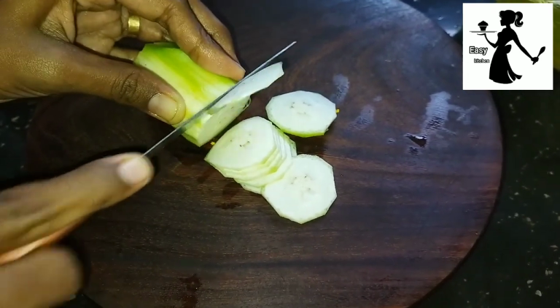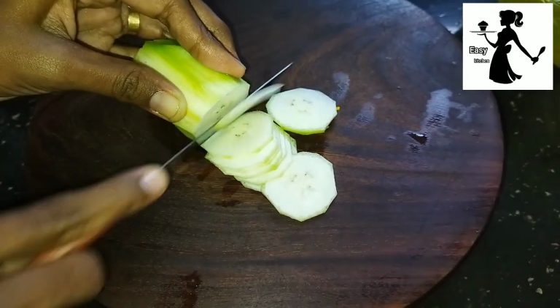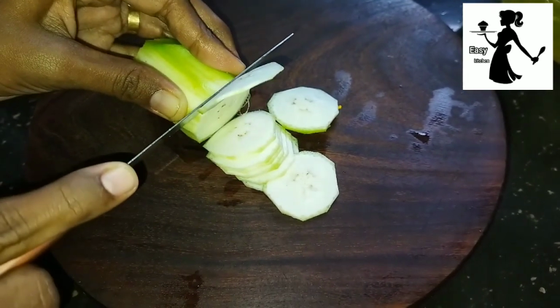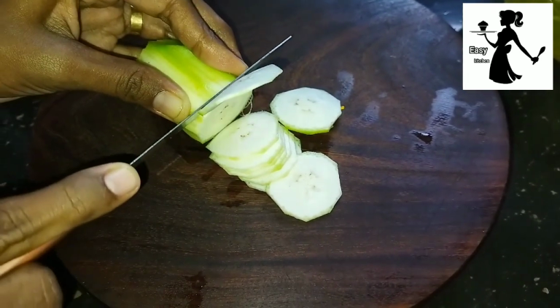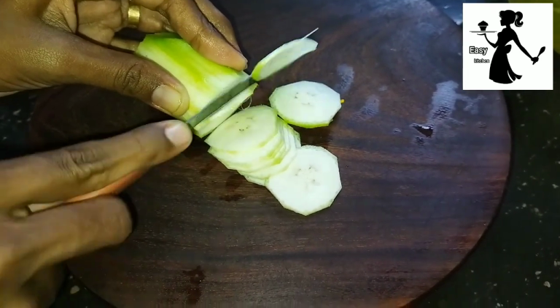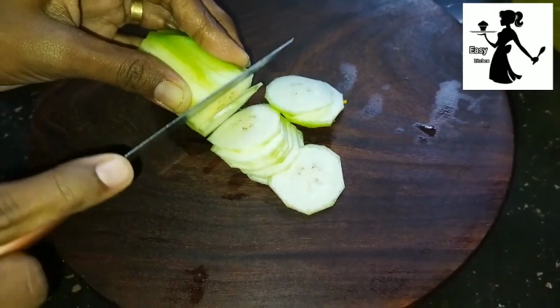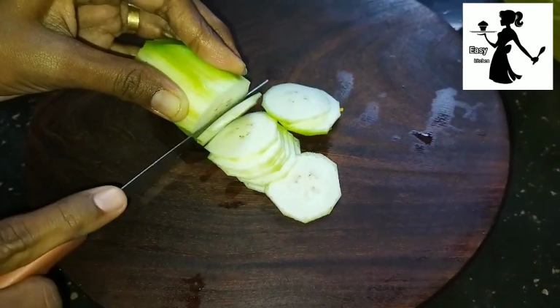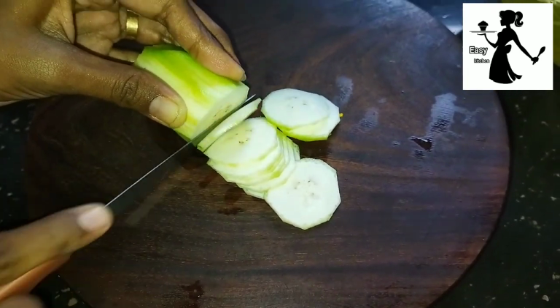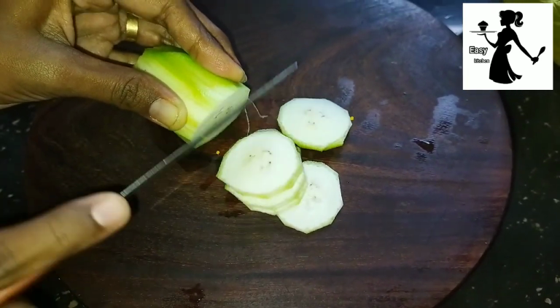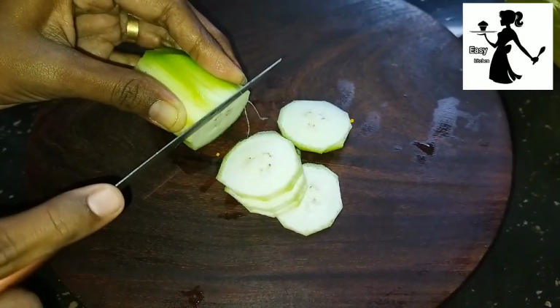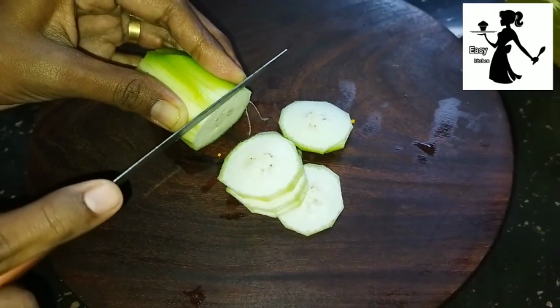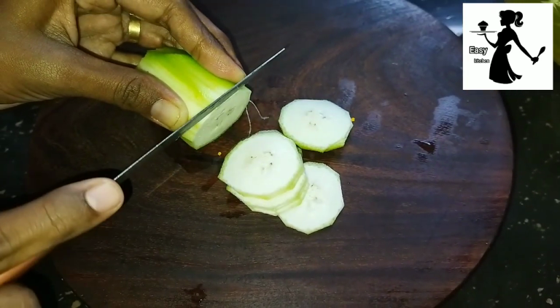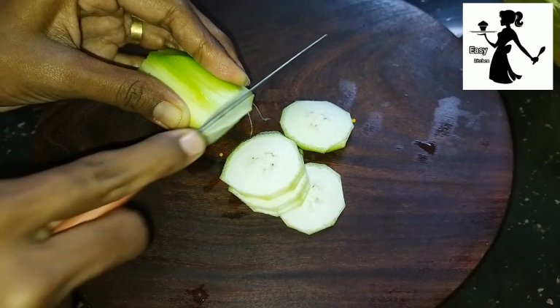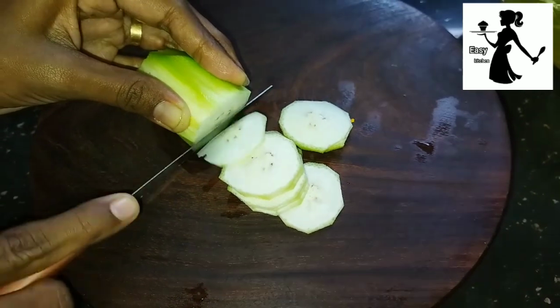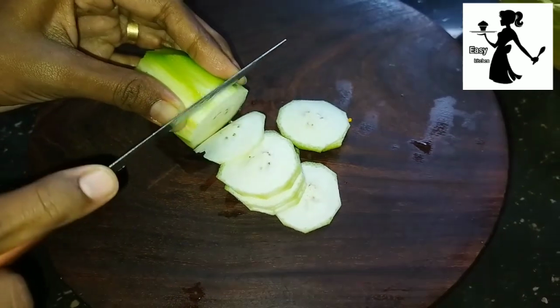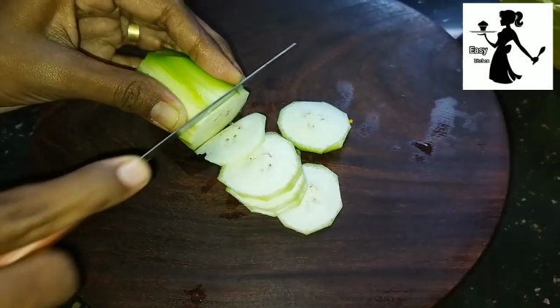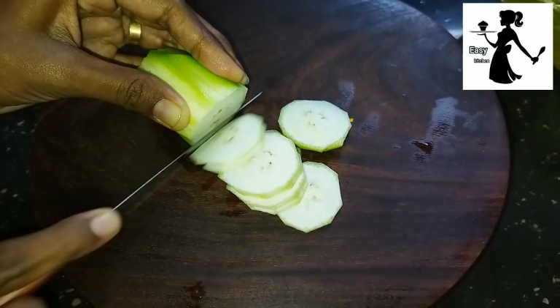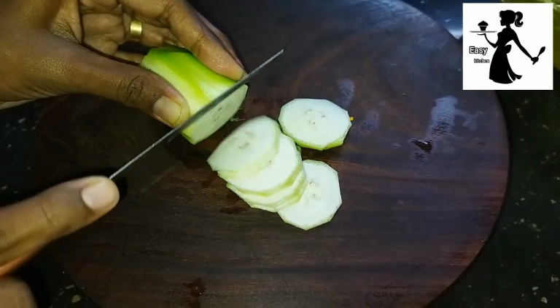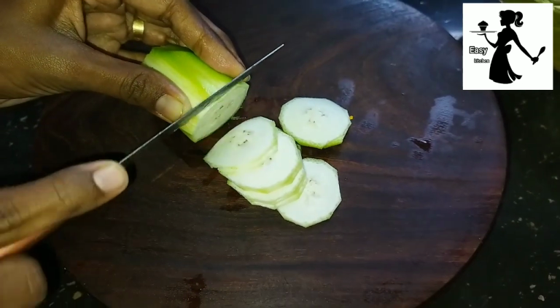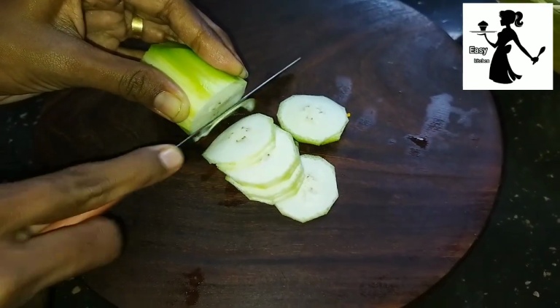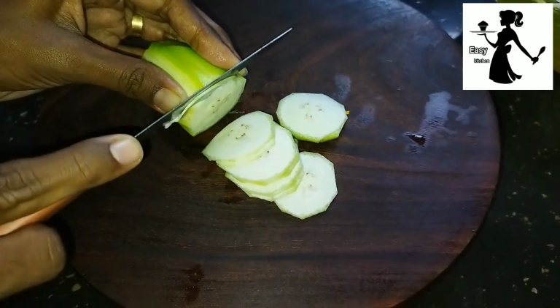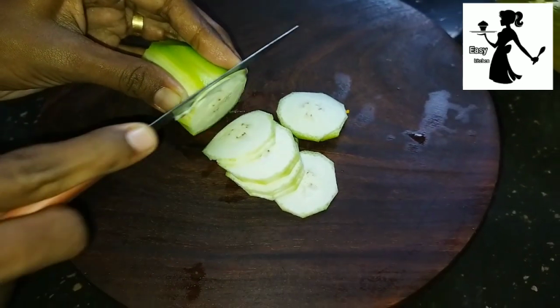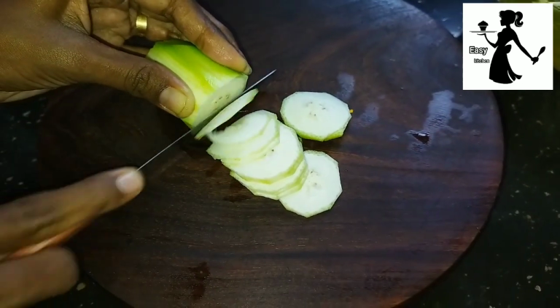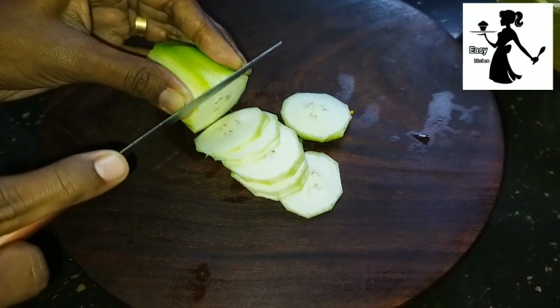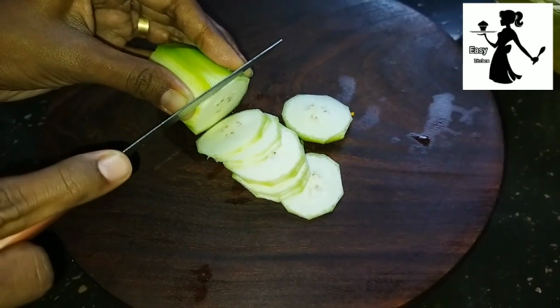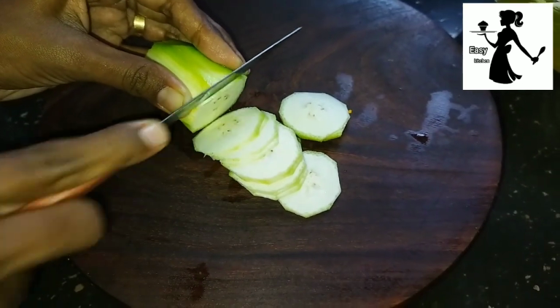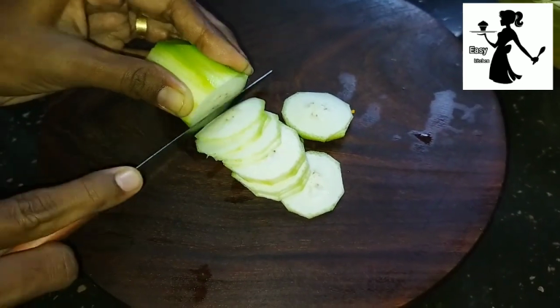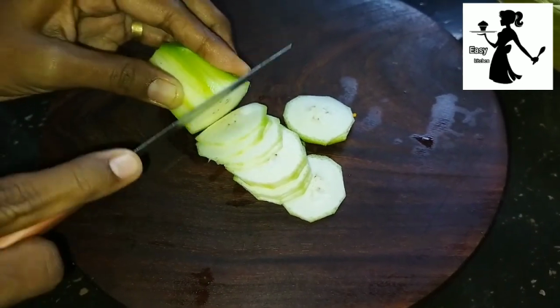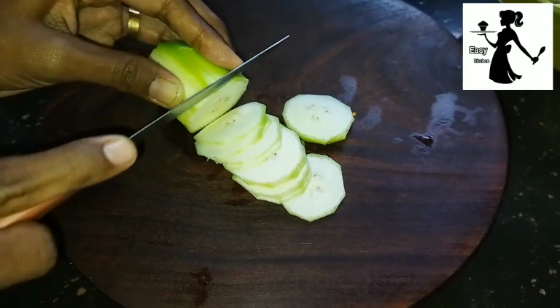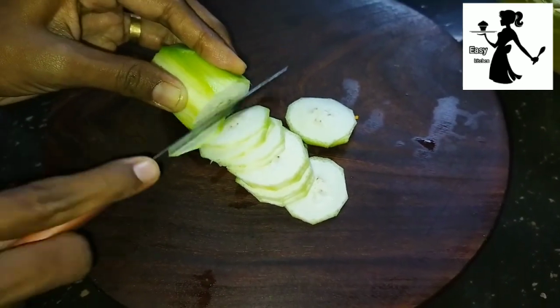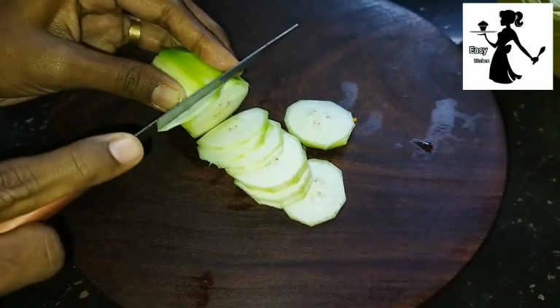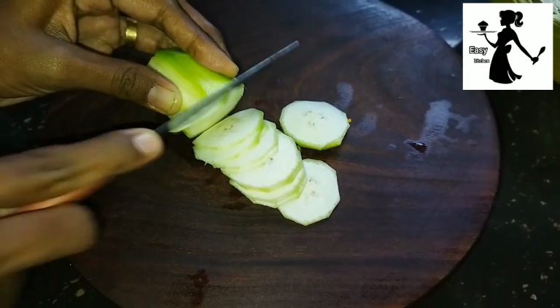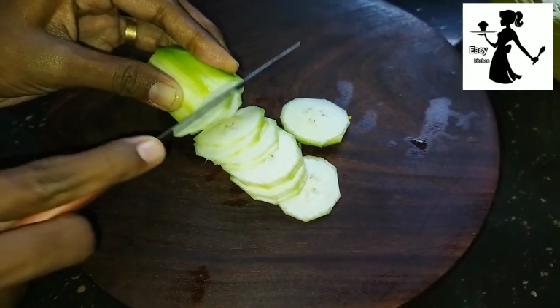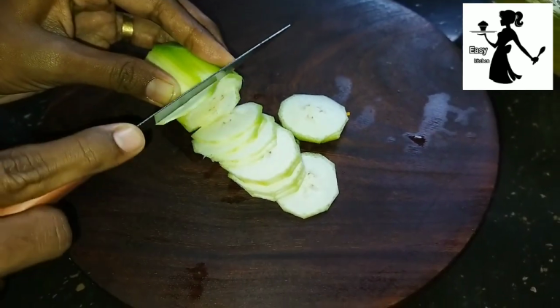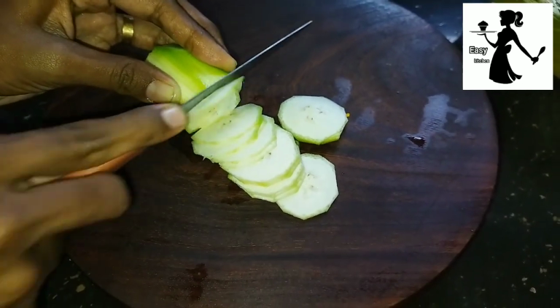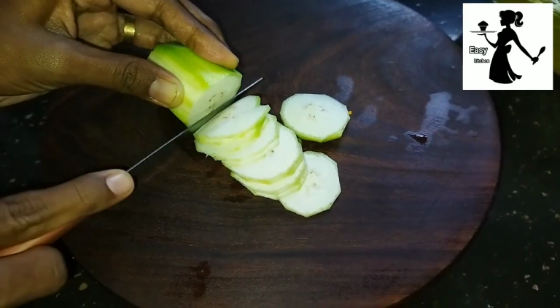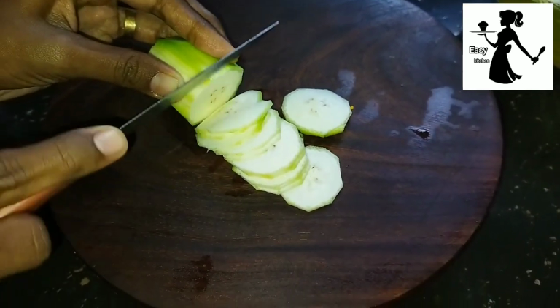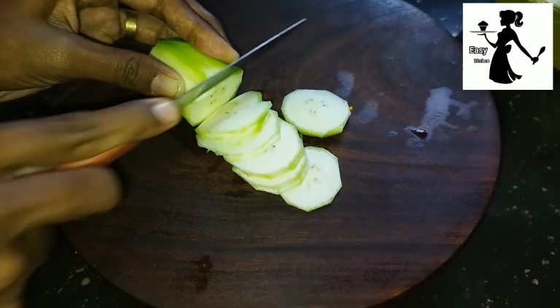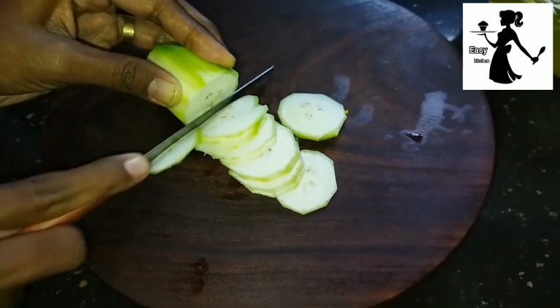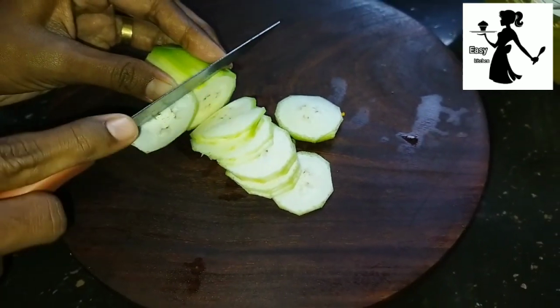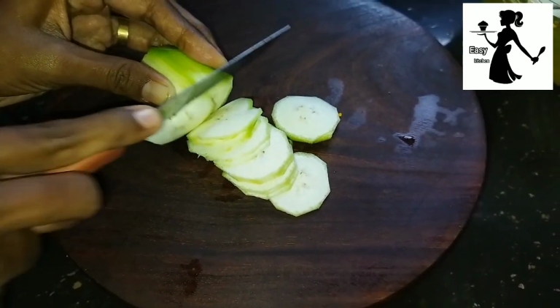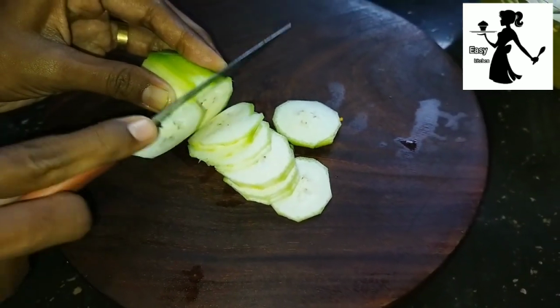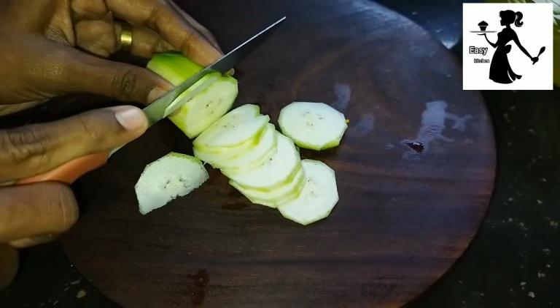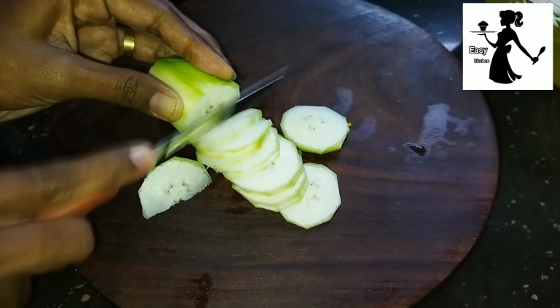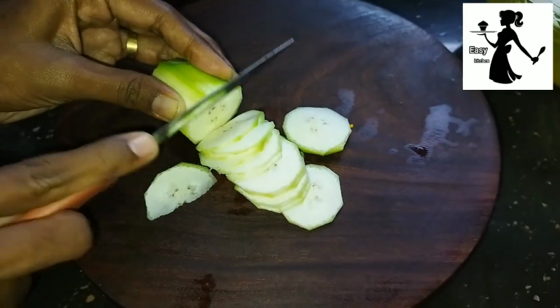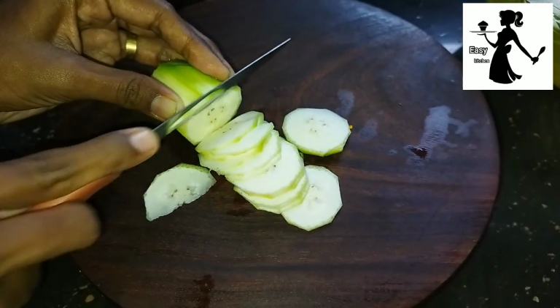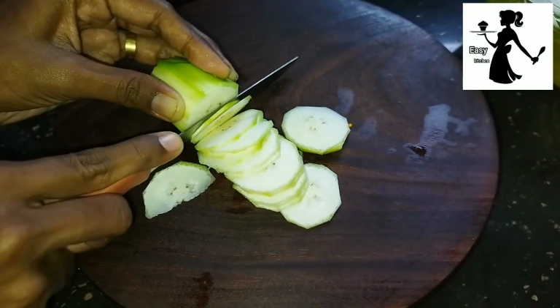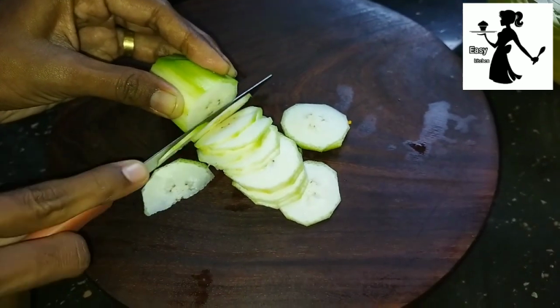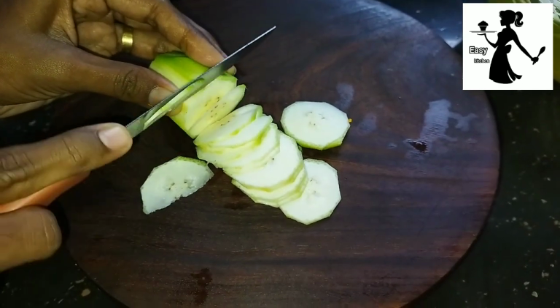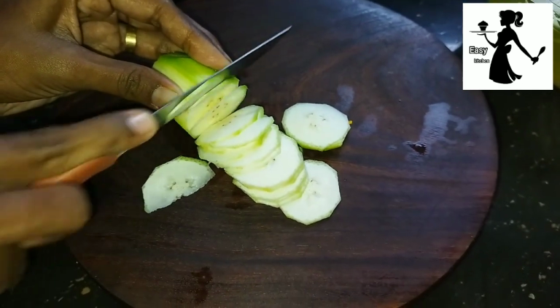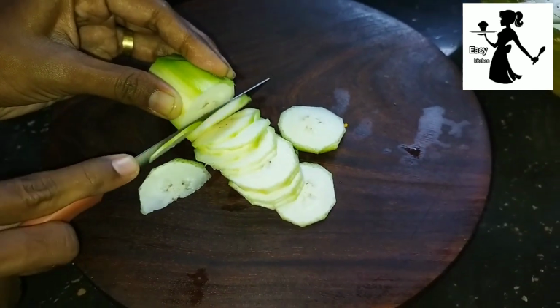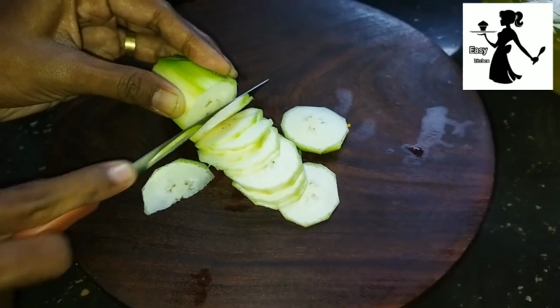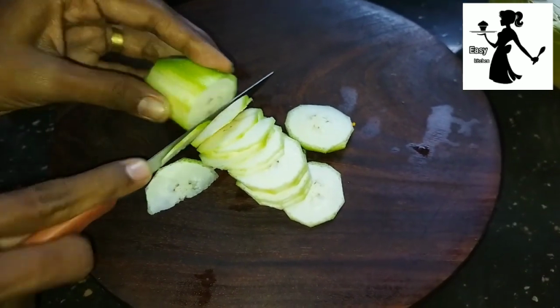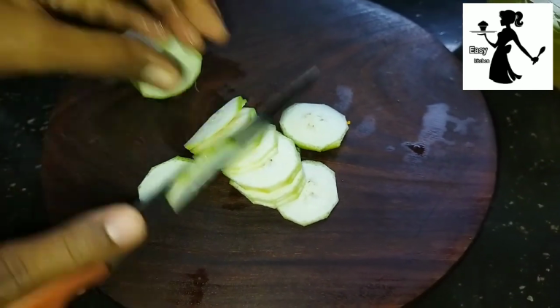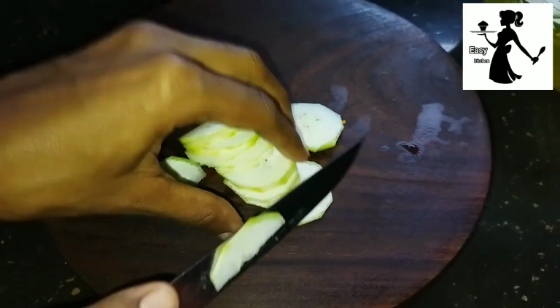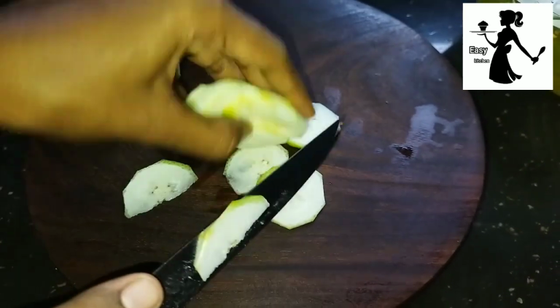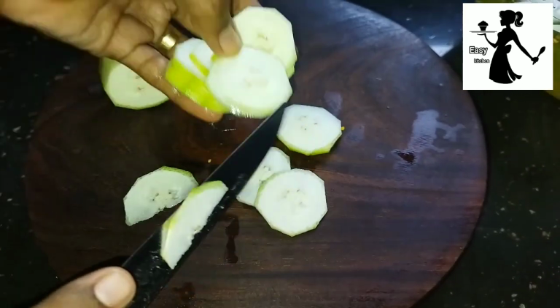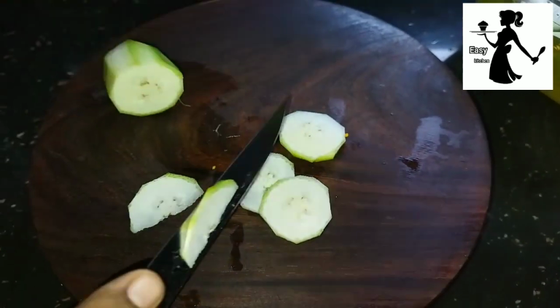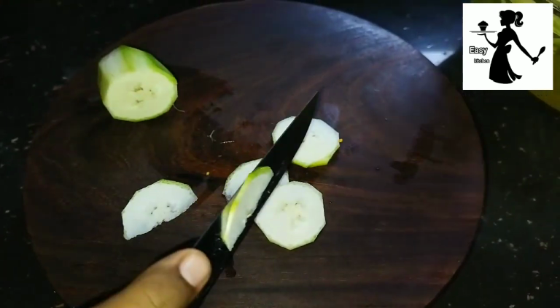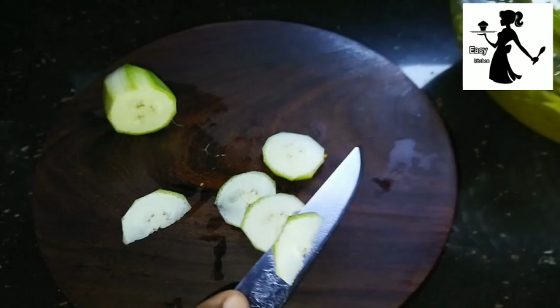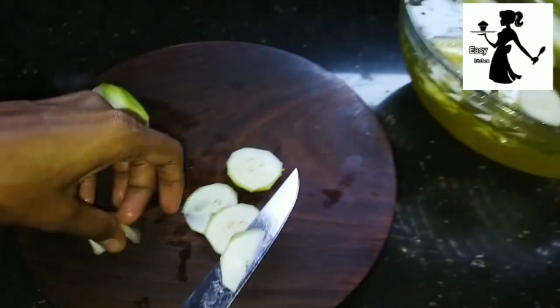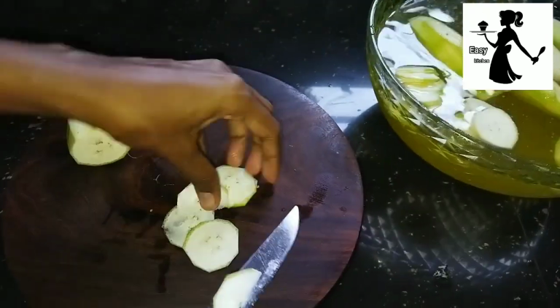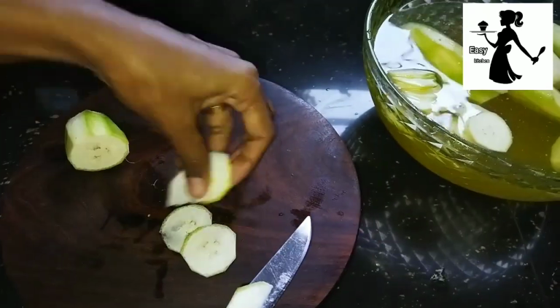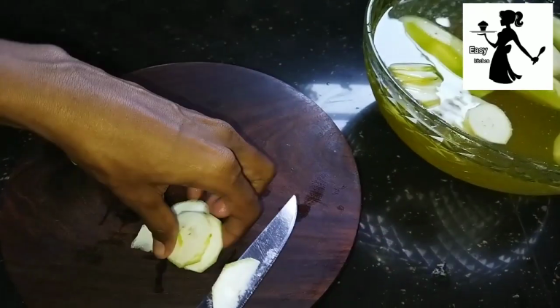You can put the sandwich on the side of the bag. When you cut the sandwich, you can put the sandwich on the side.